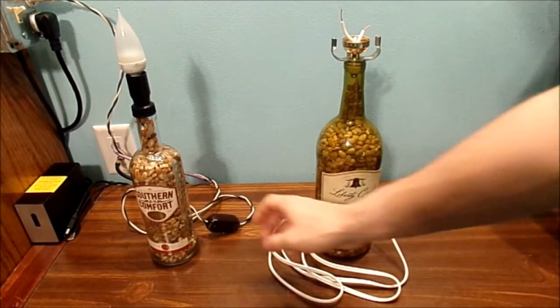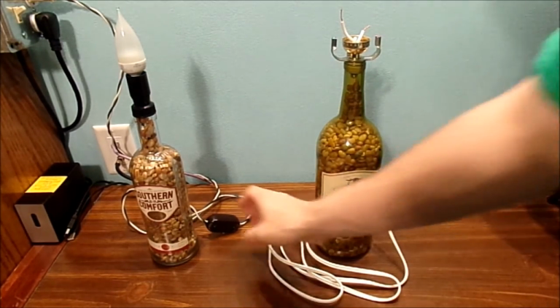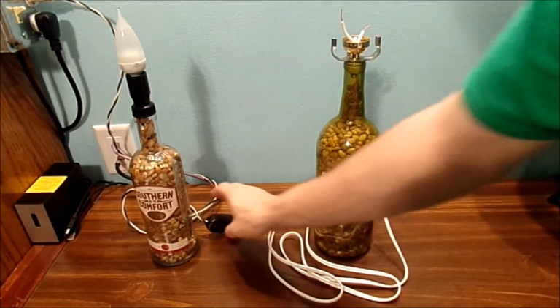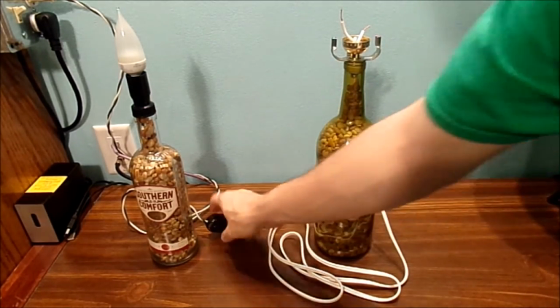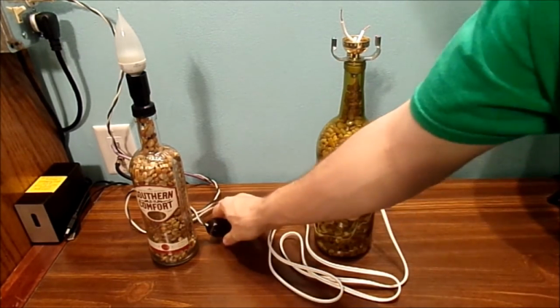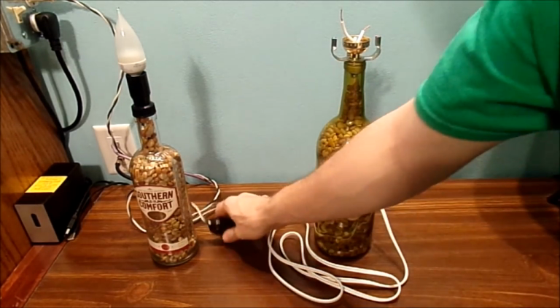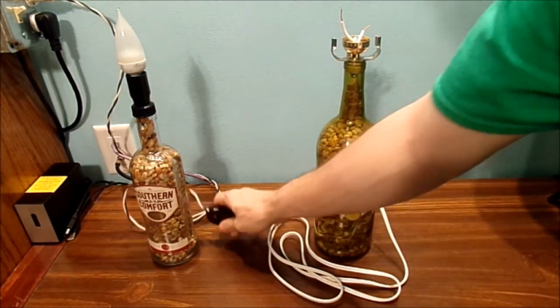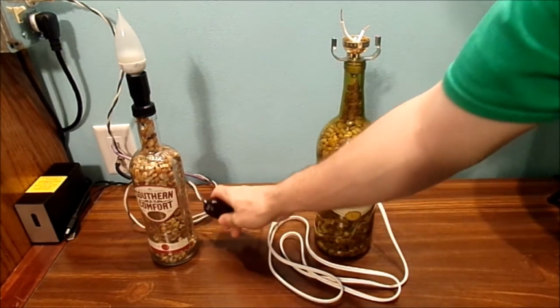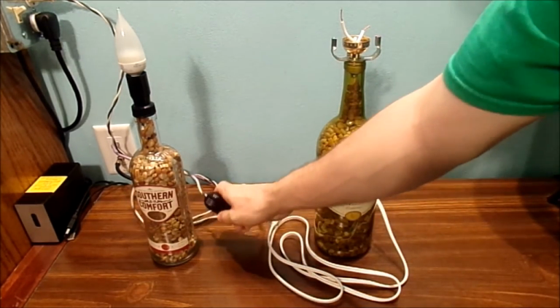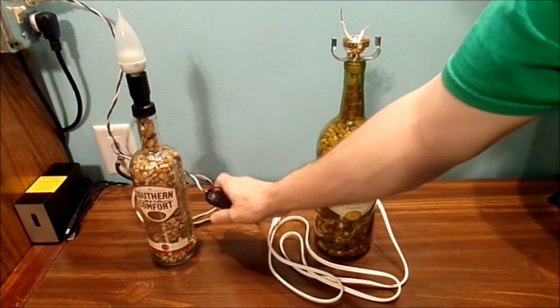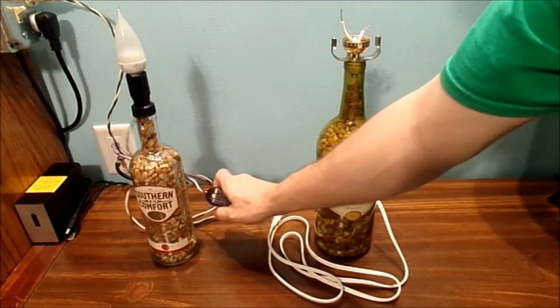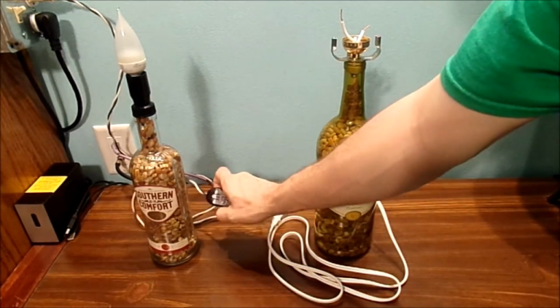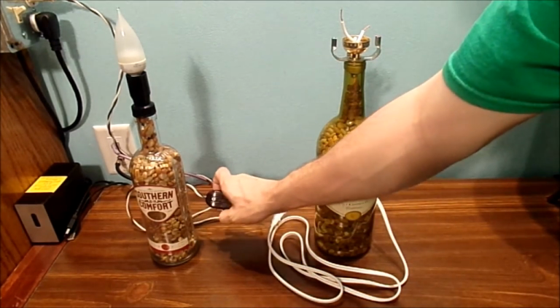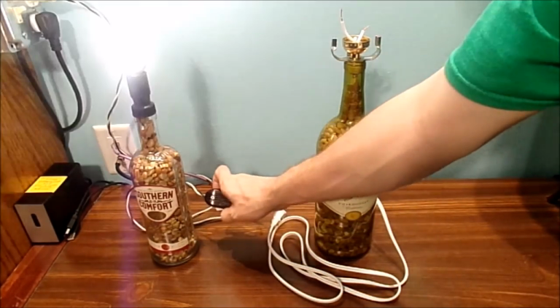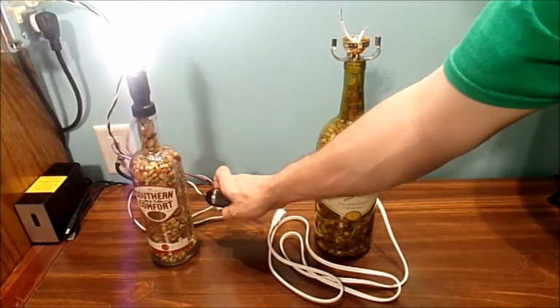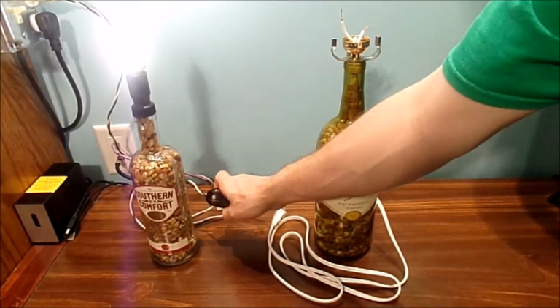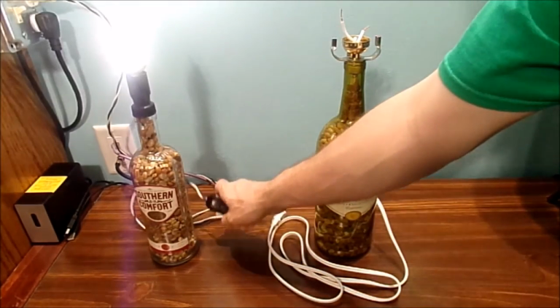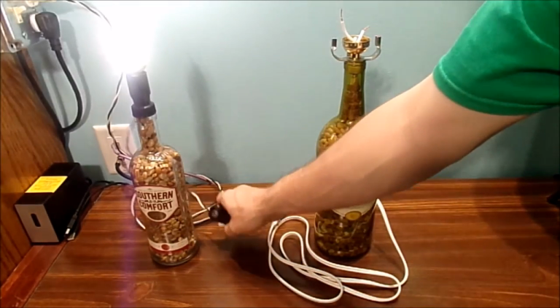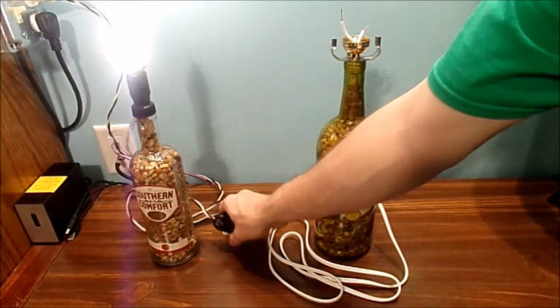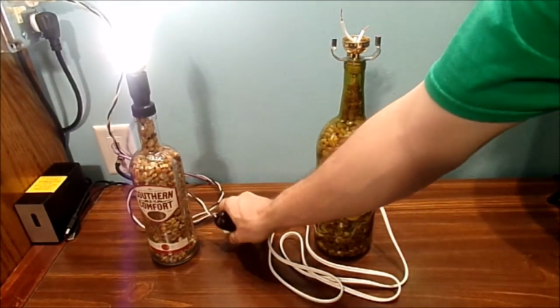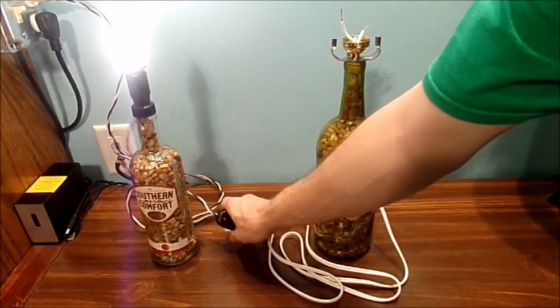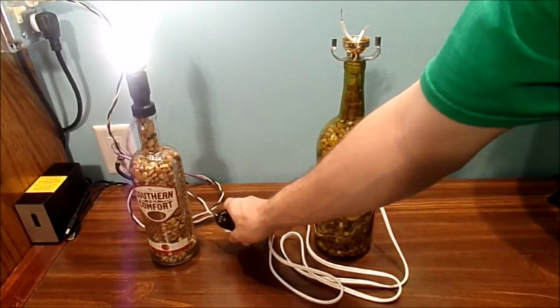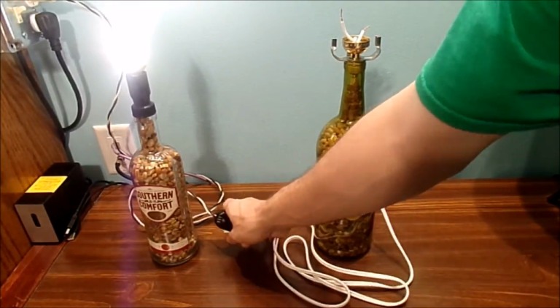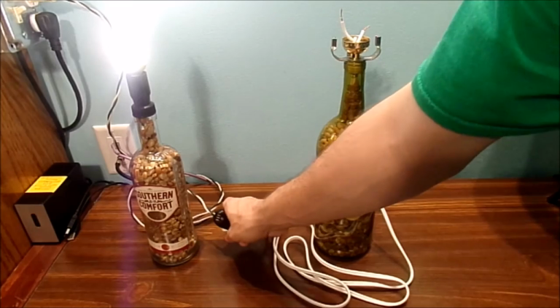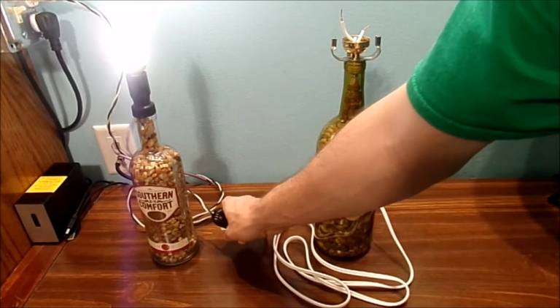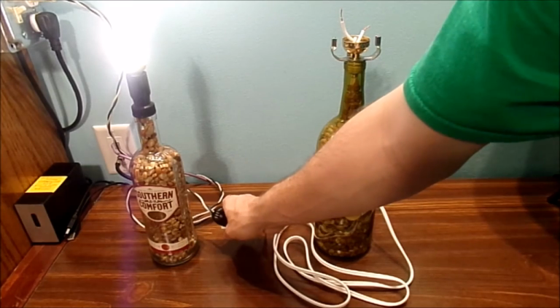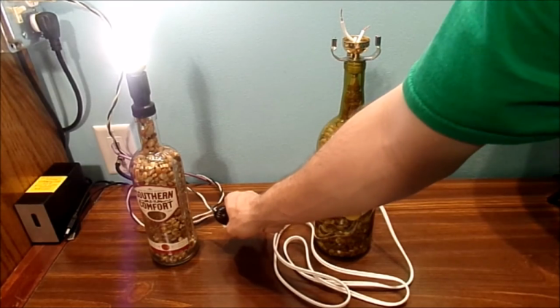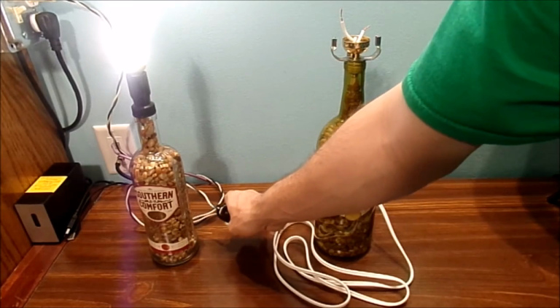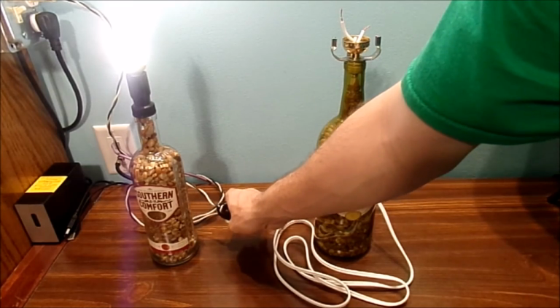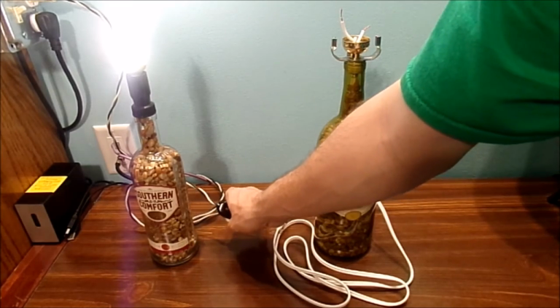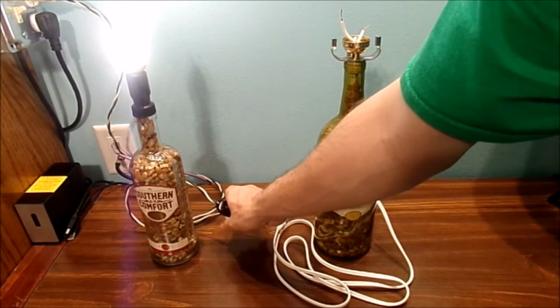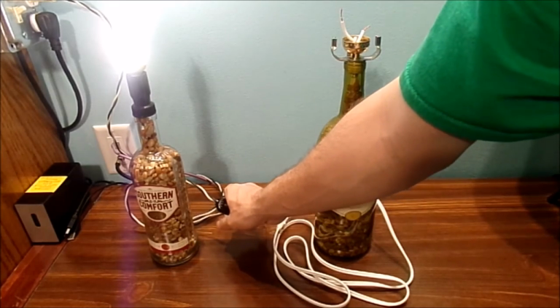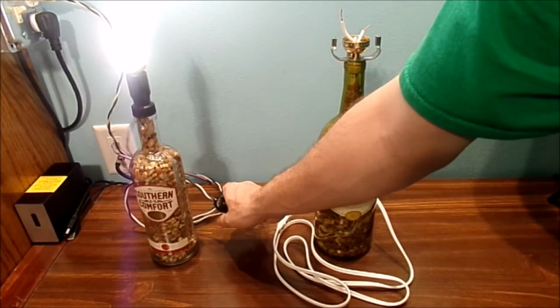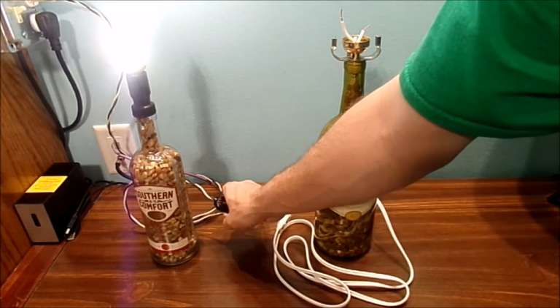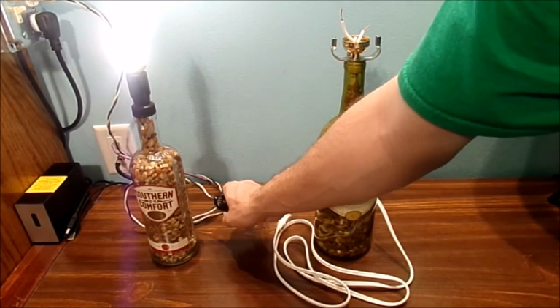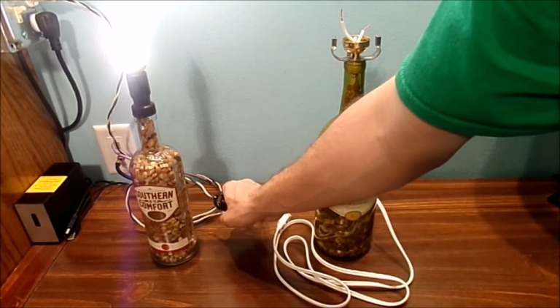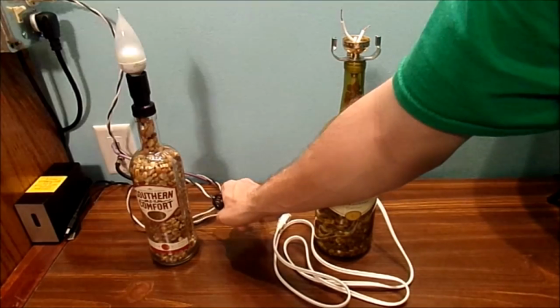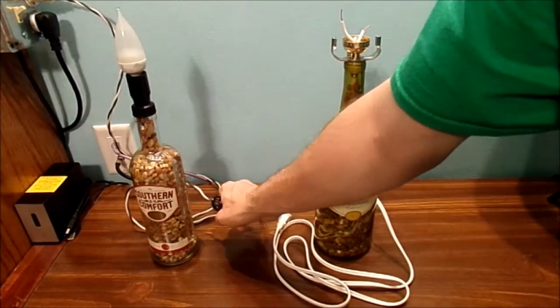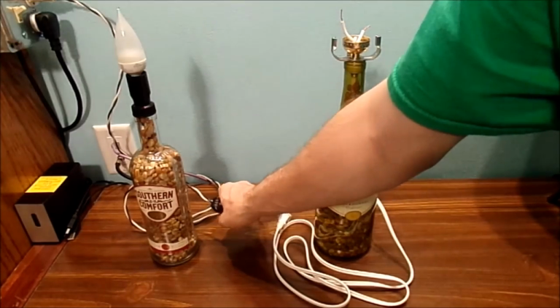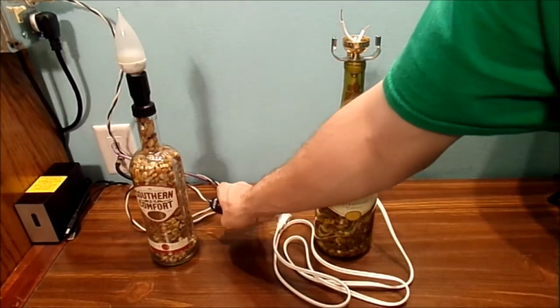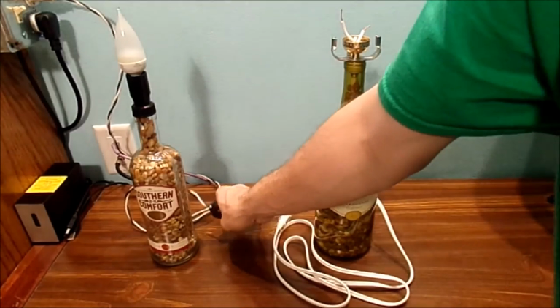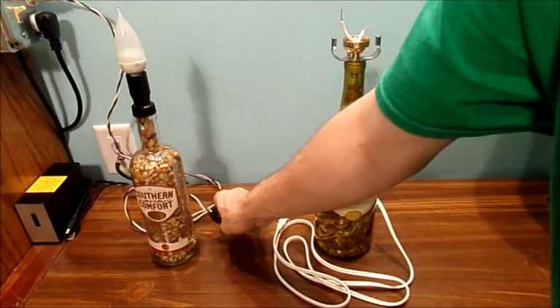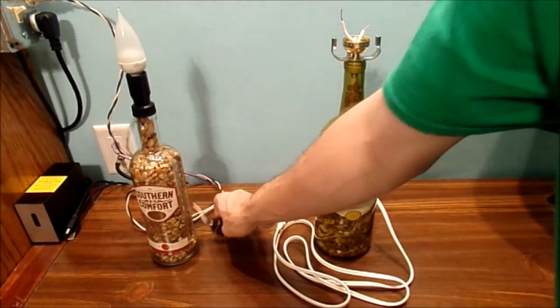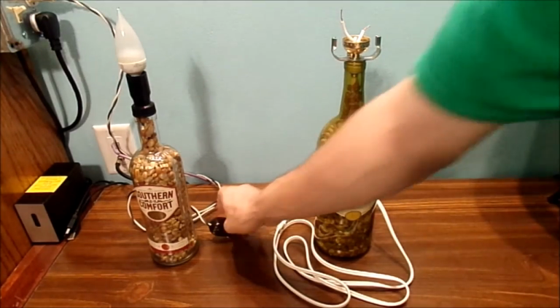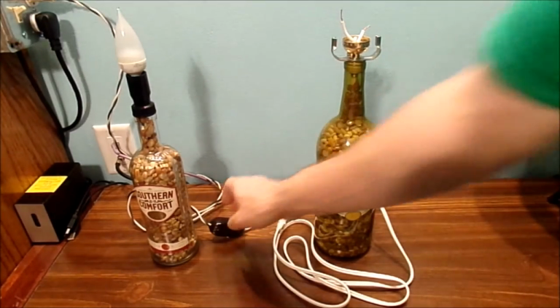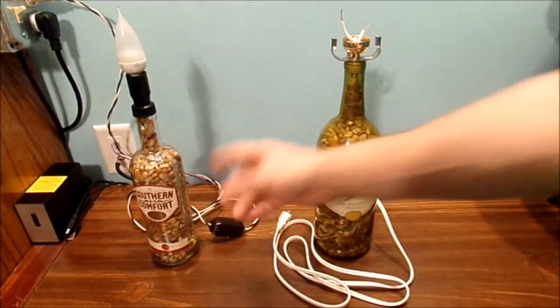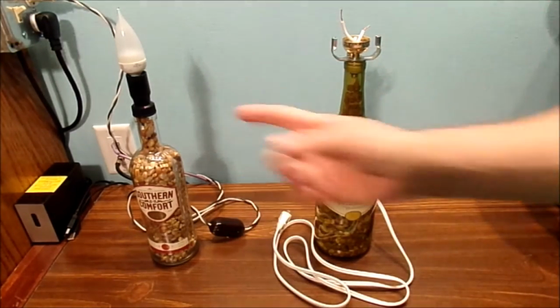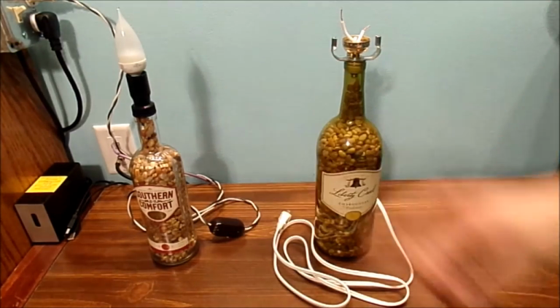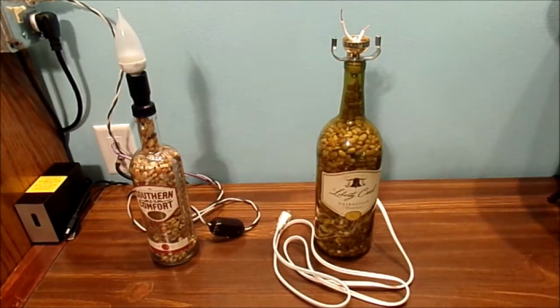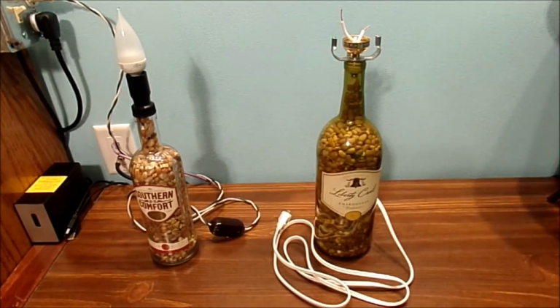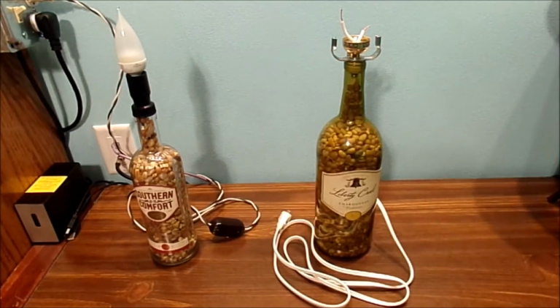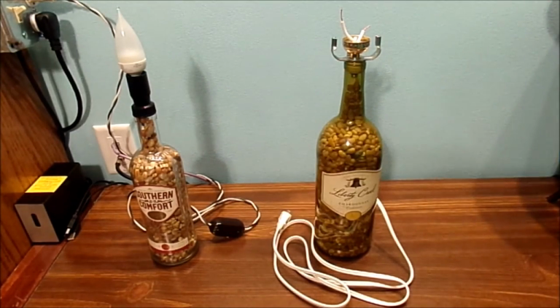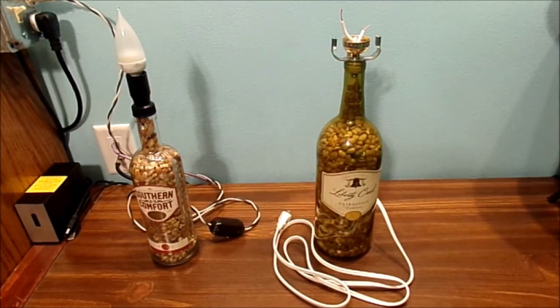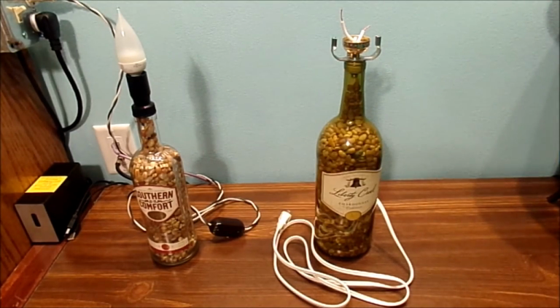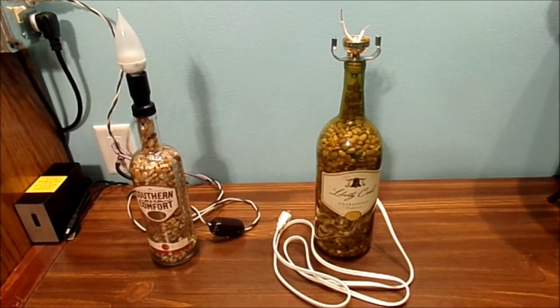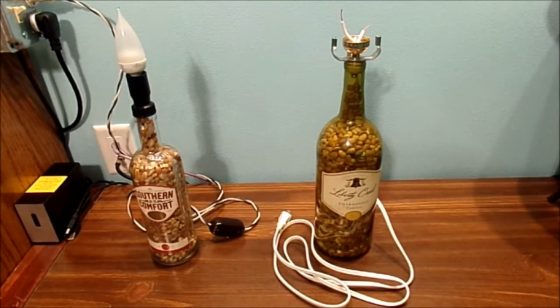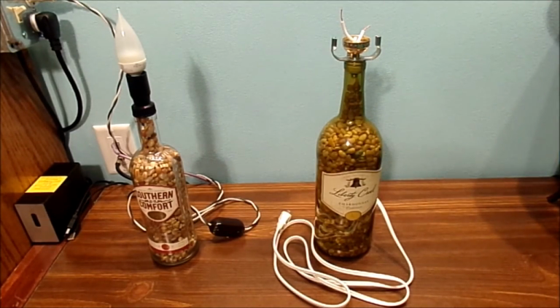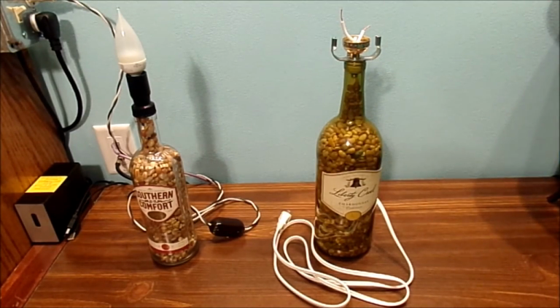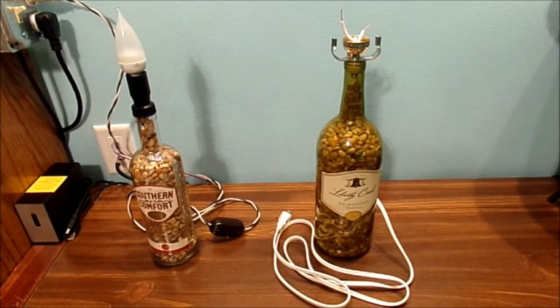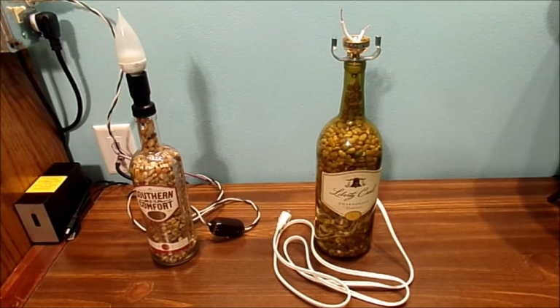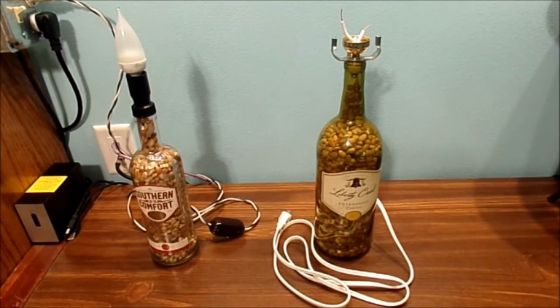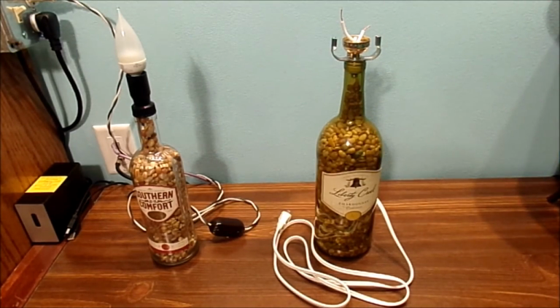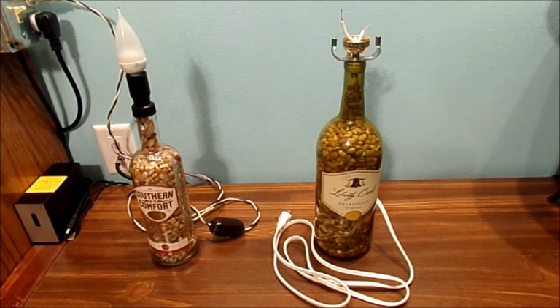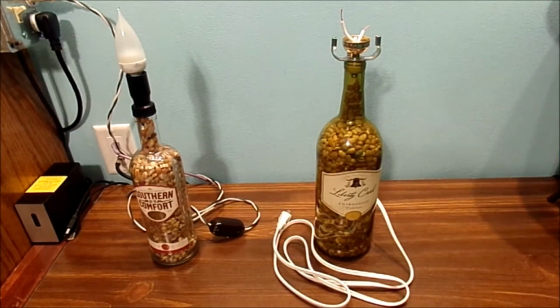Let's go ahead and test this one. You can see I've got a different LED light in there this time, and that one works pretty good.